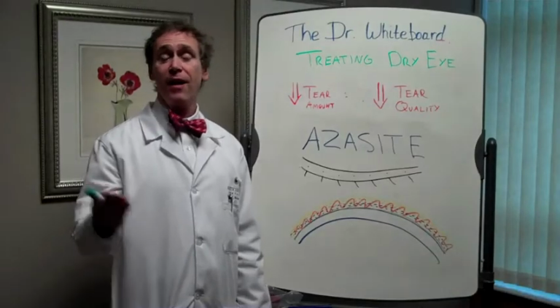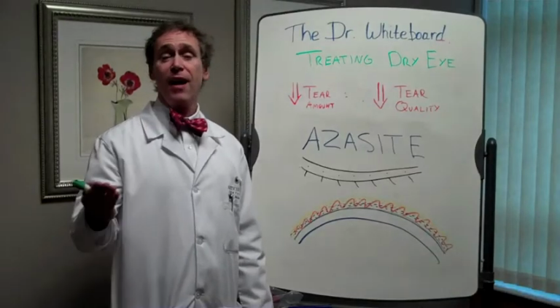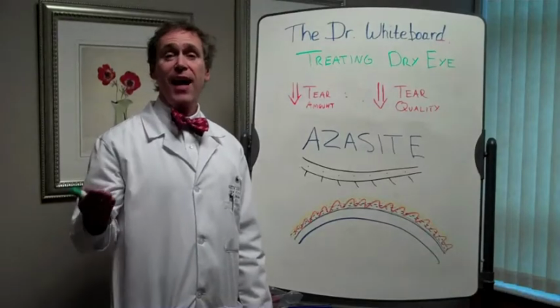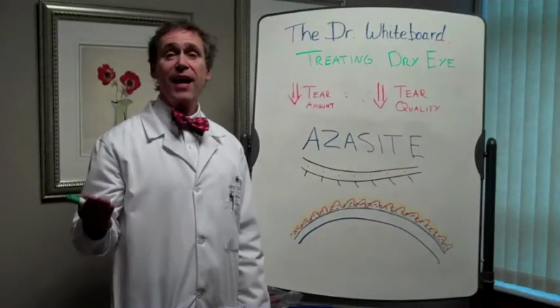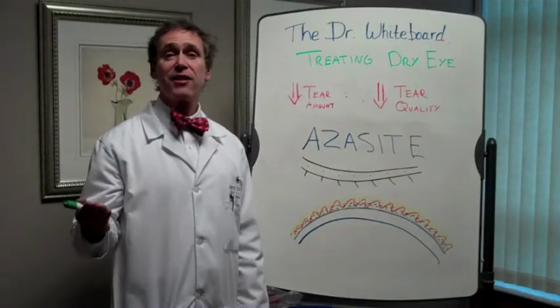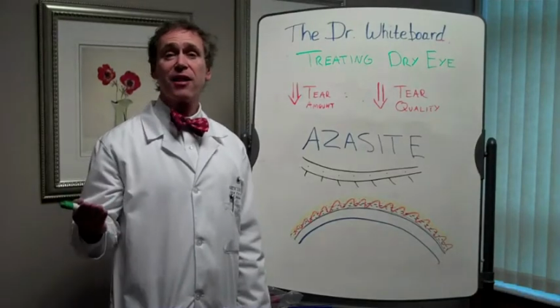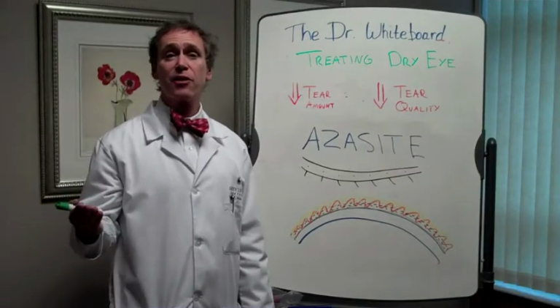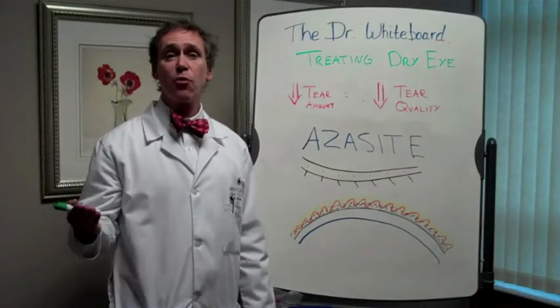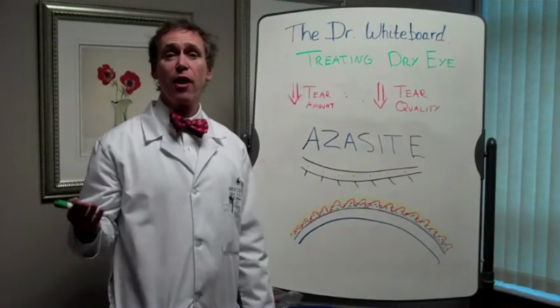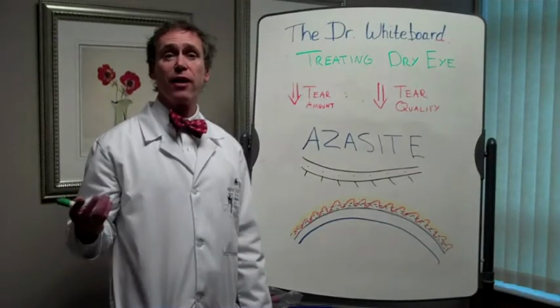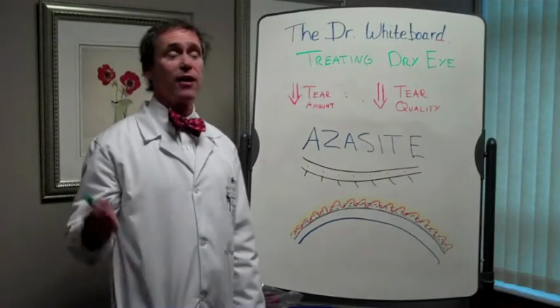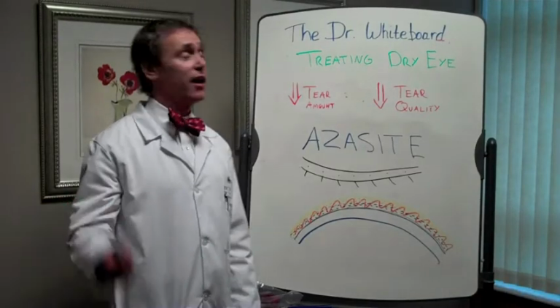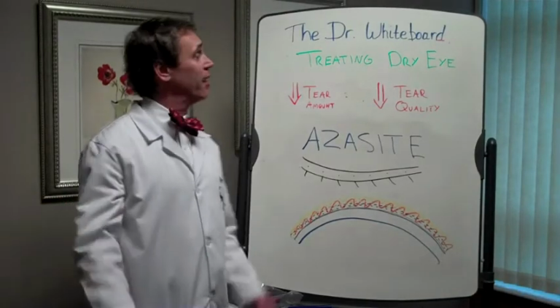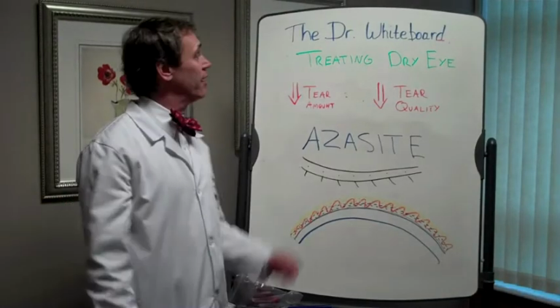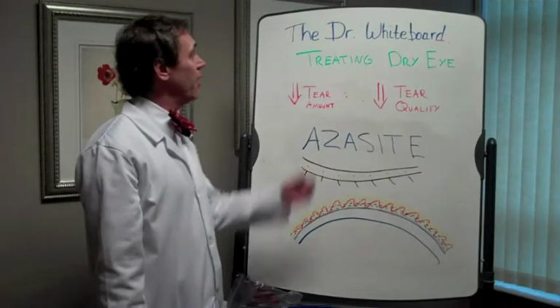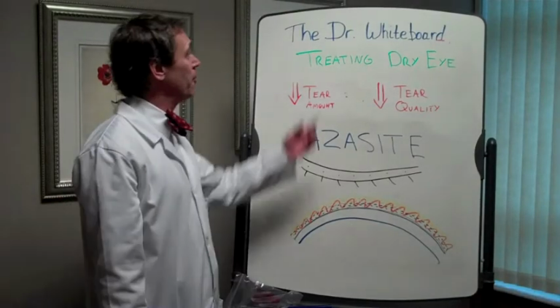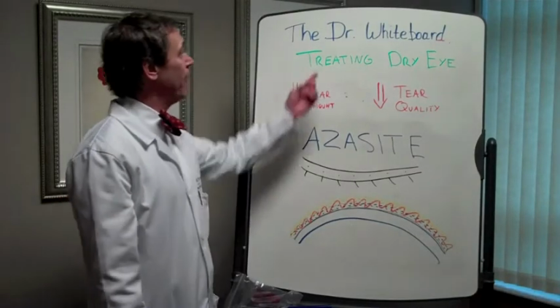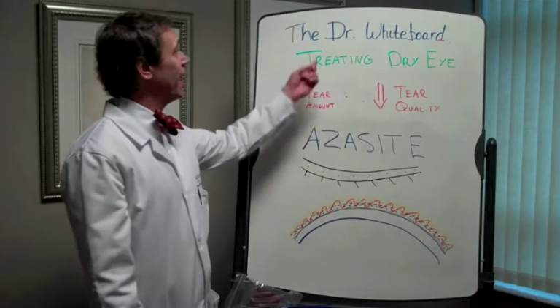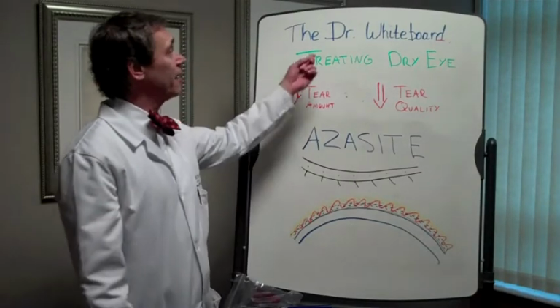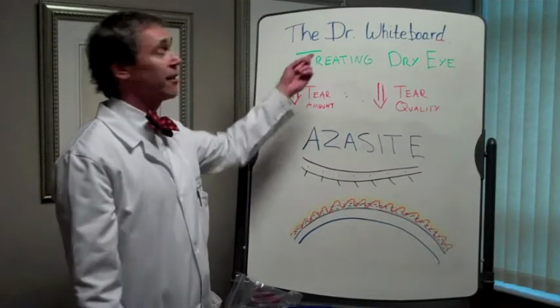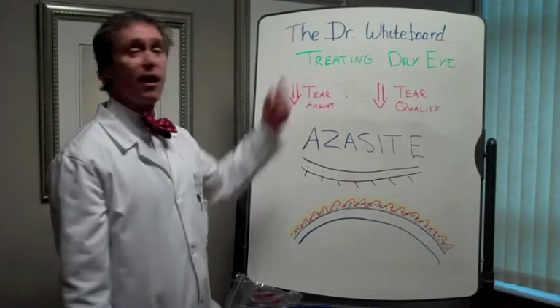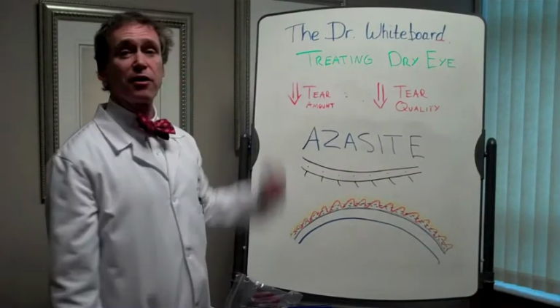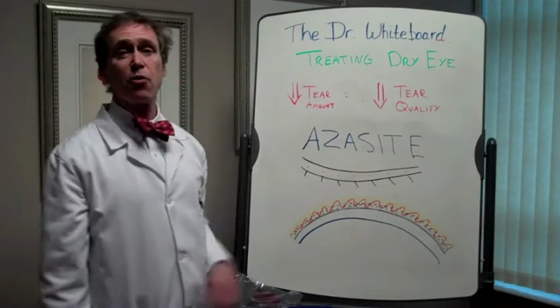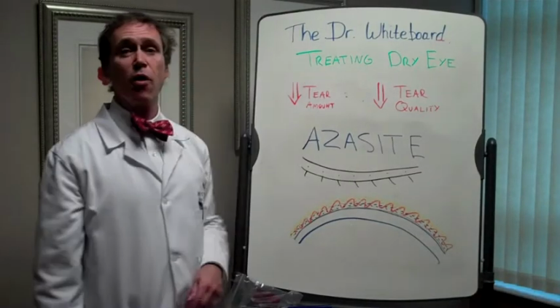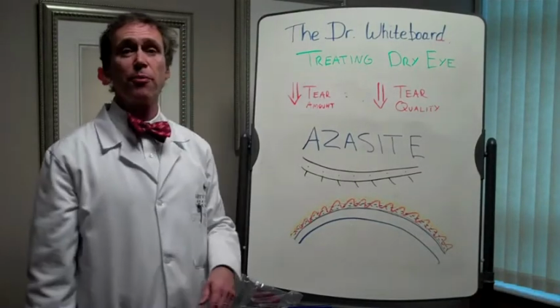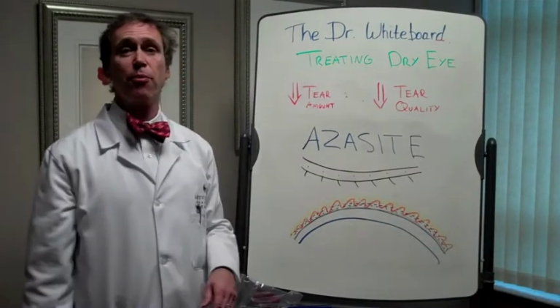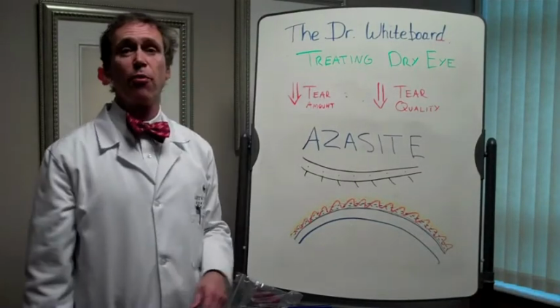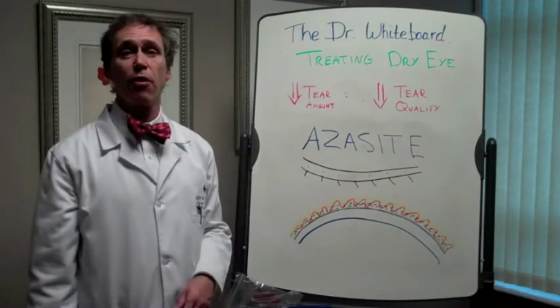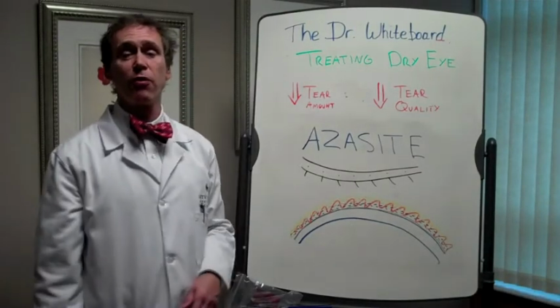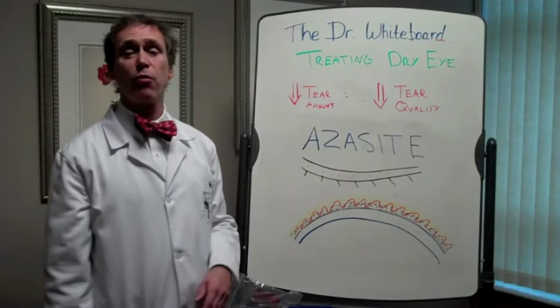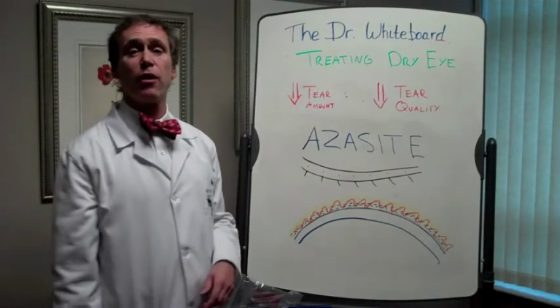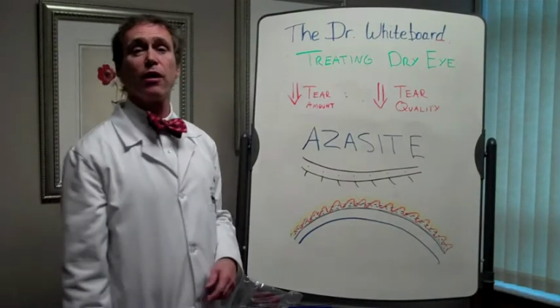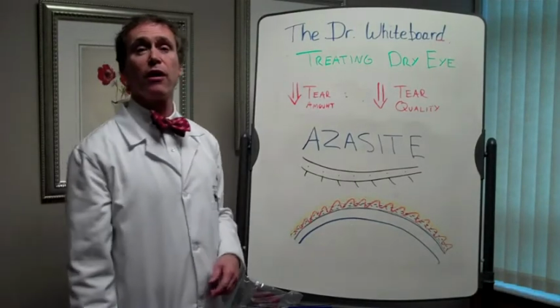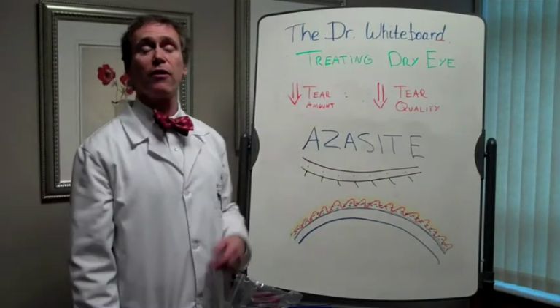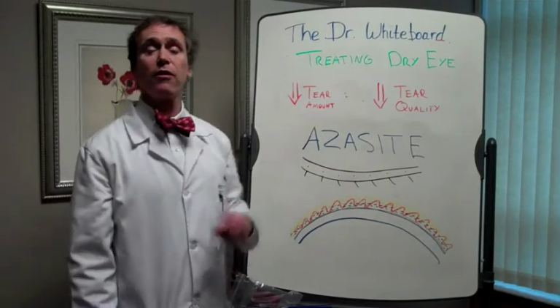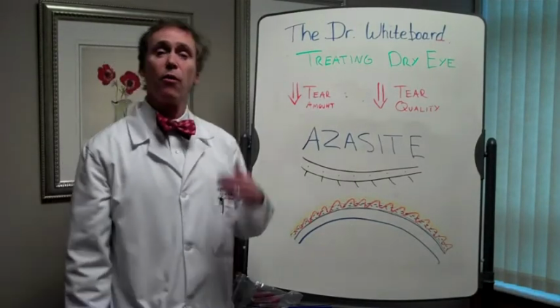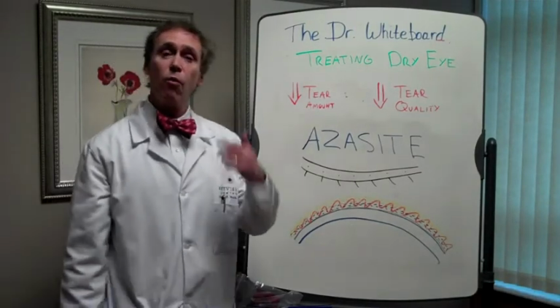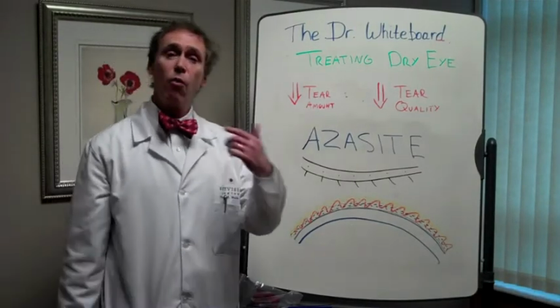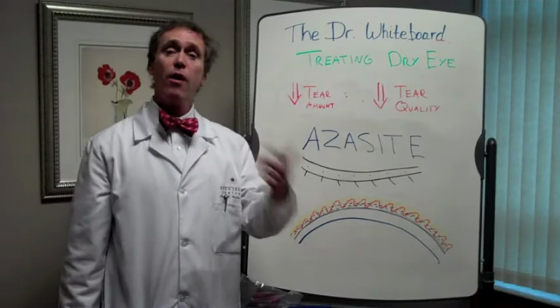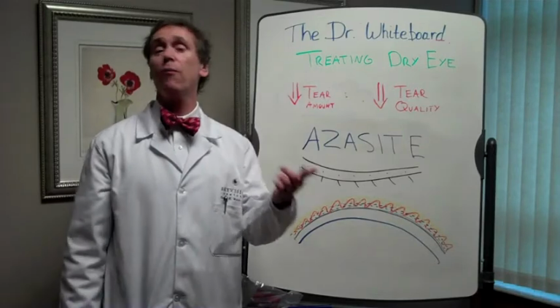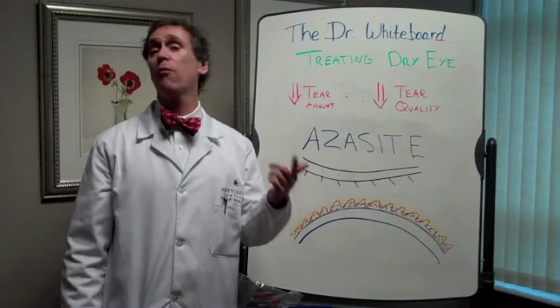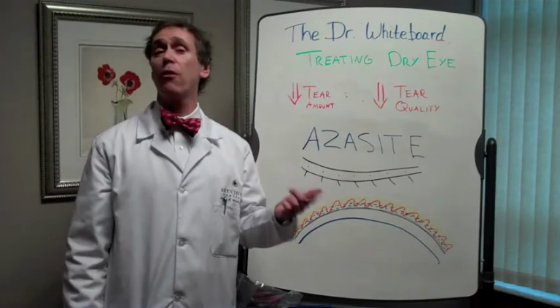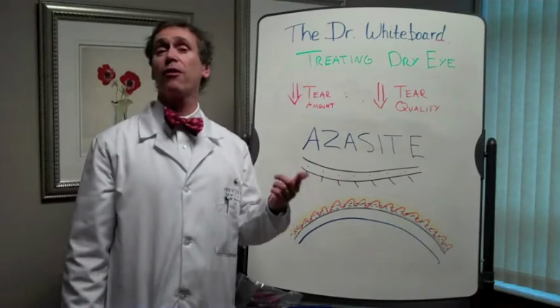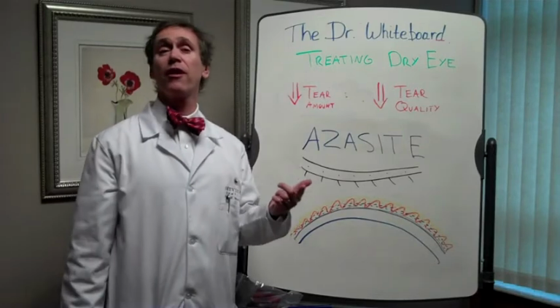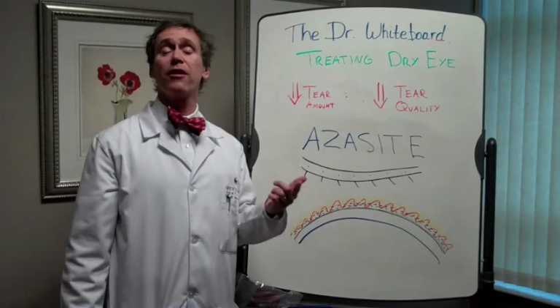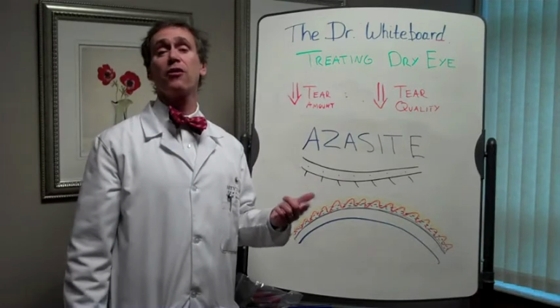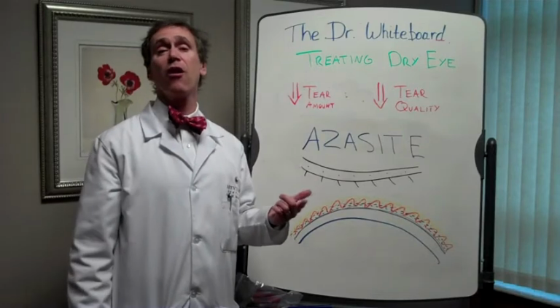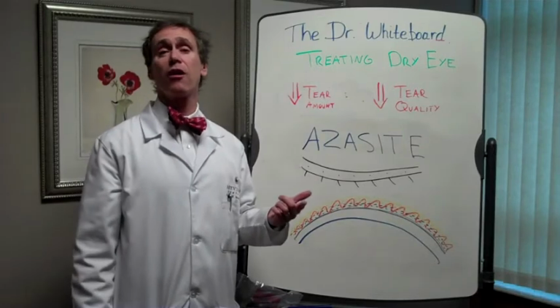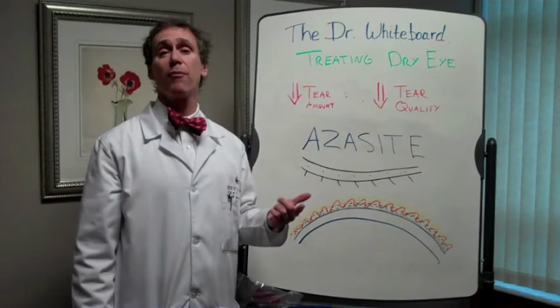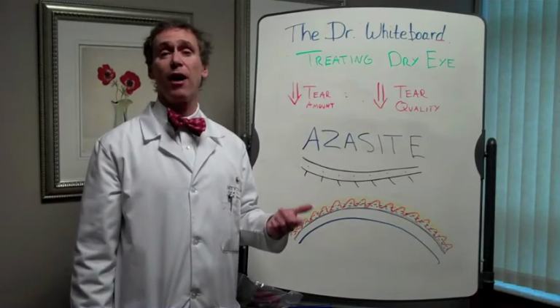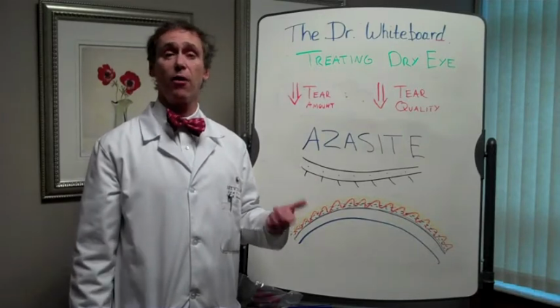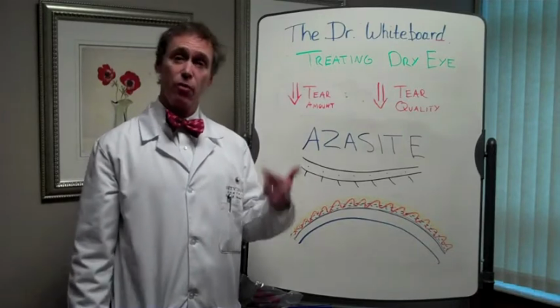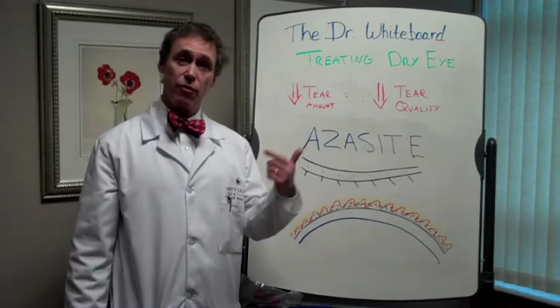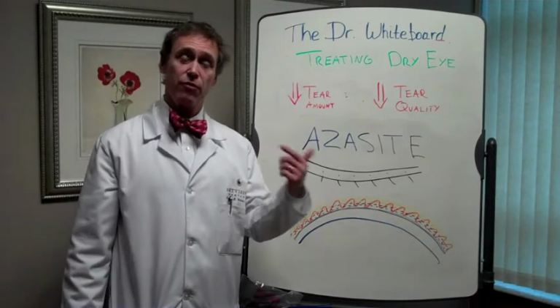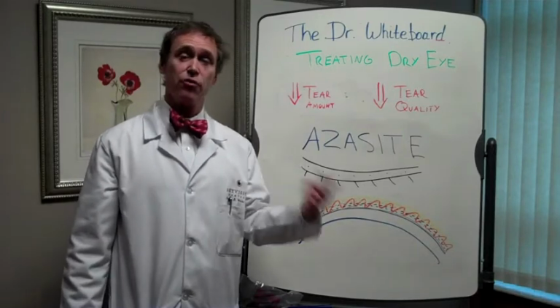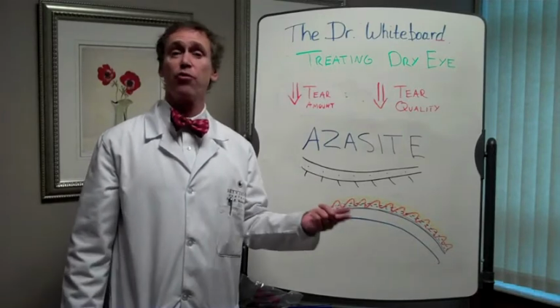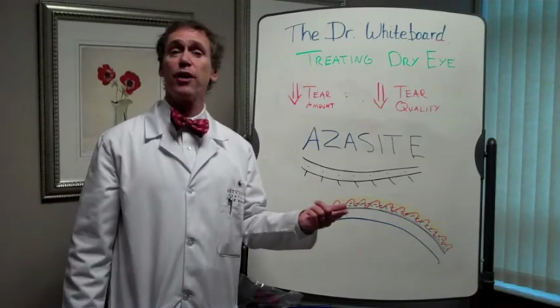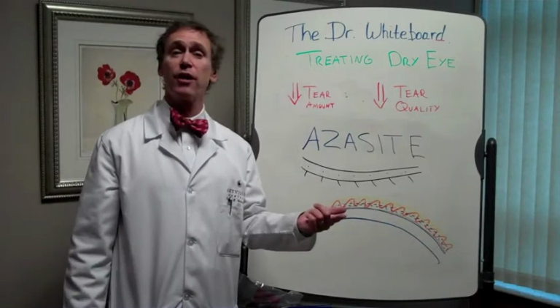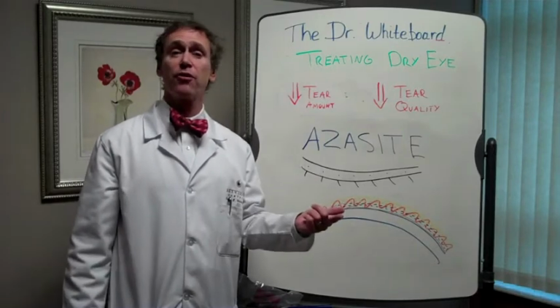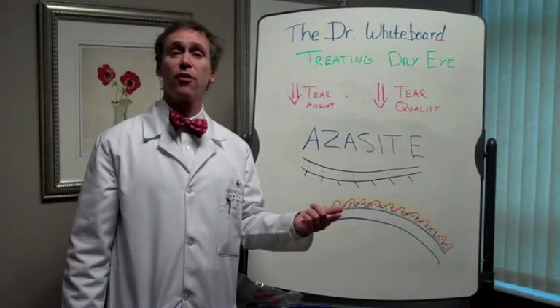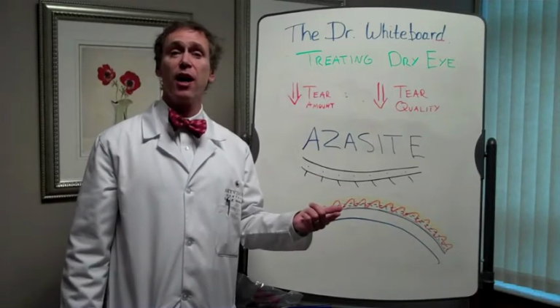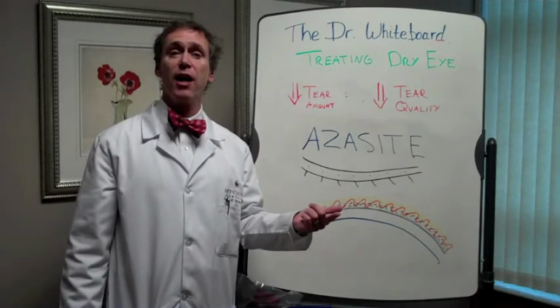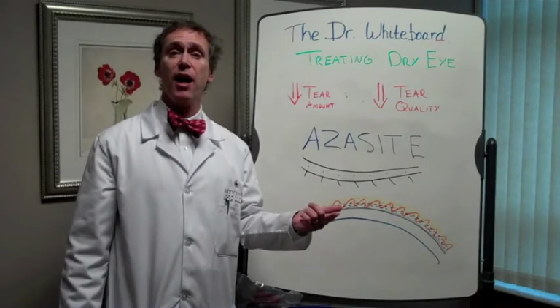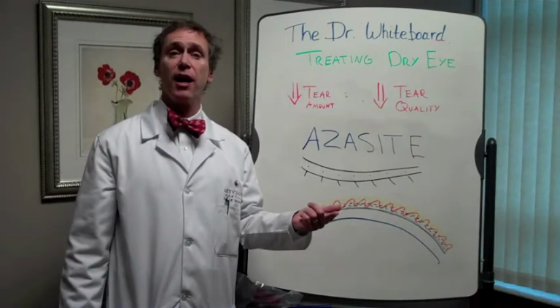Hey, it's Dr. White, and I'm back at the Dr. Whiteboard with one more thing to talk about with treating dry eye.